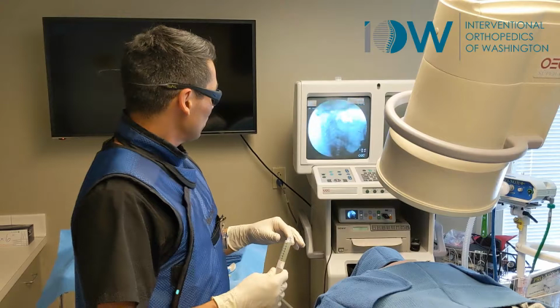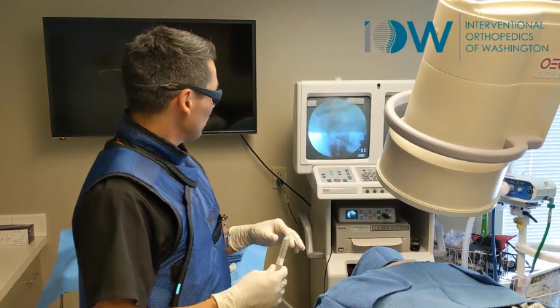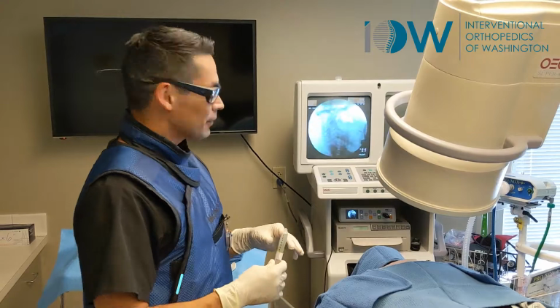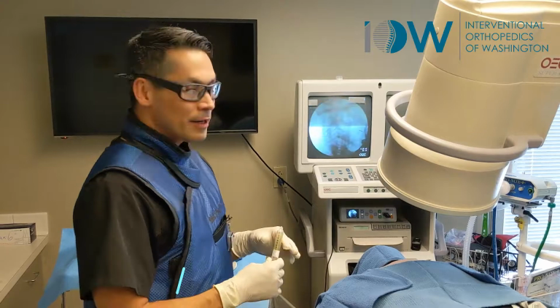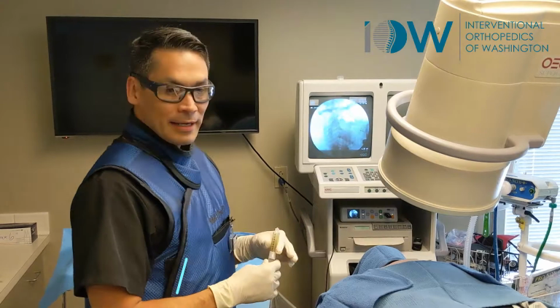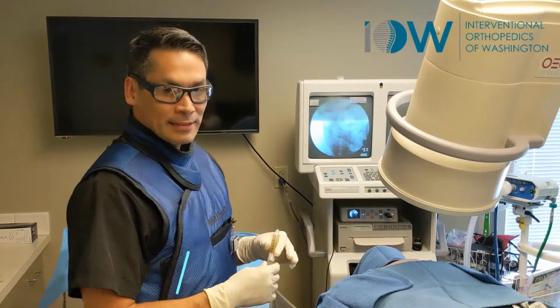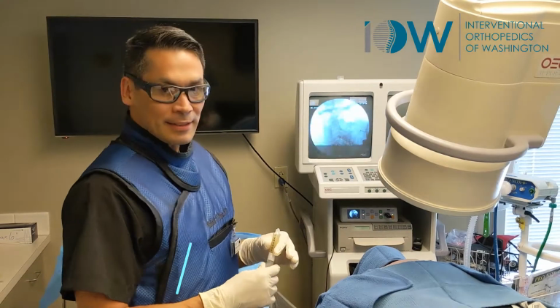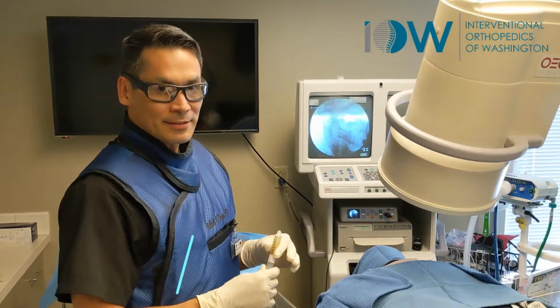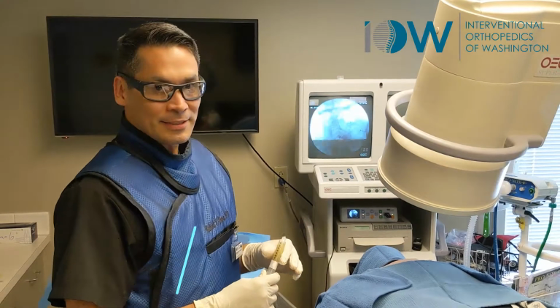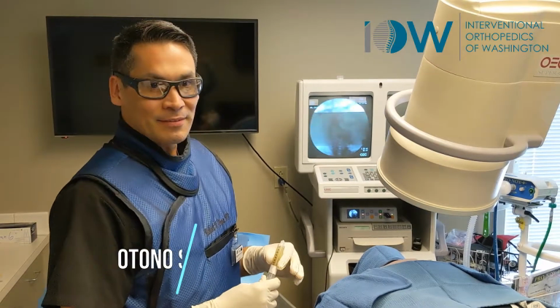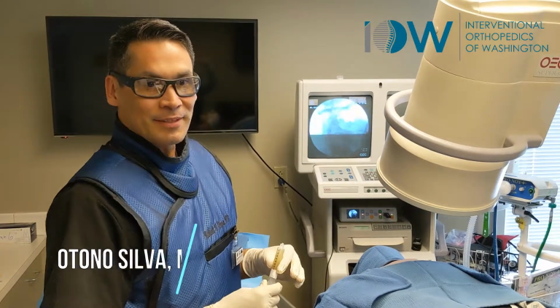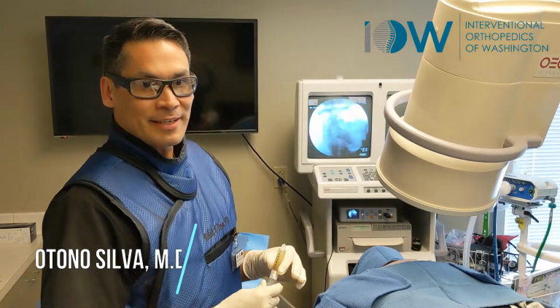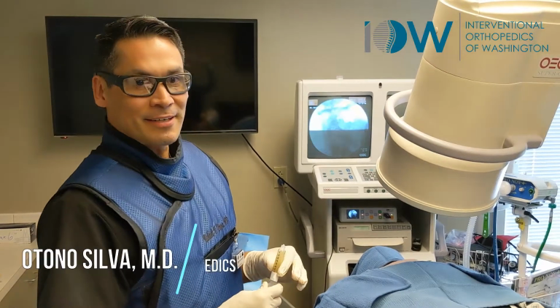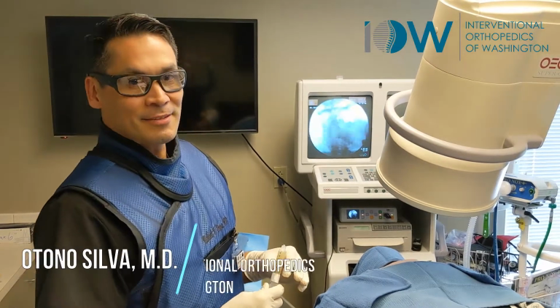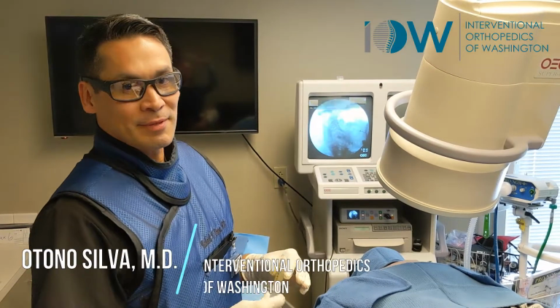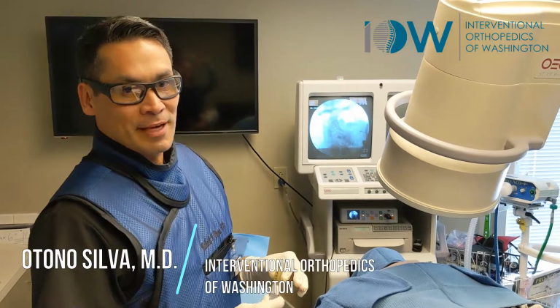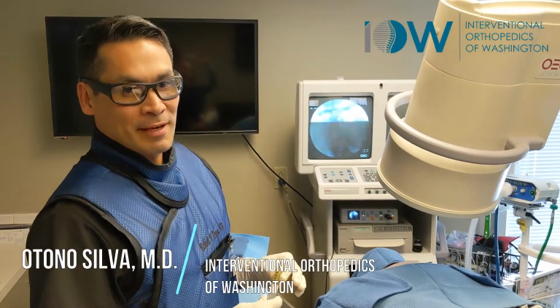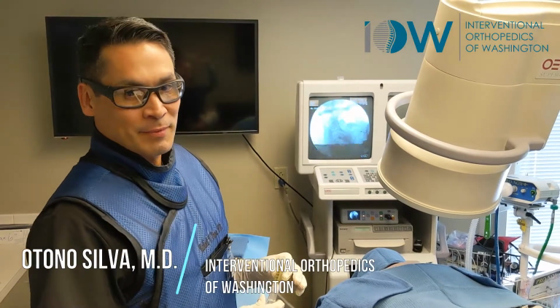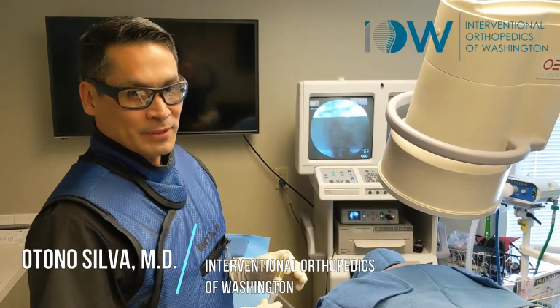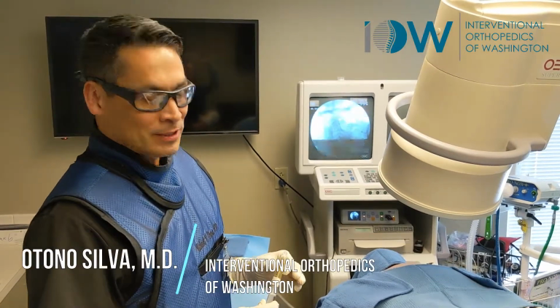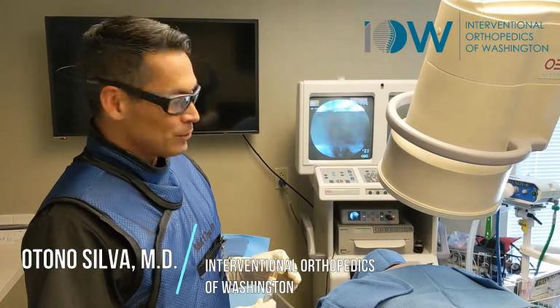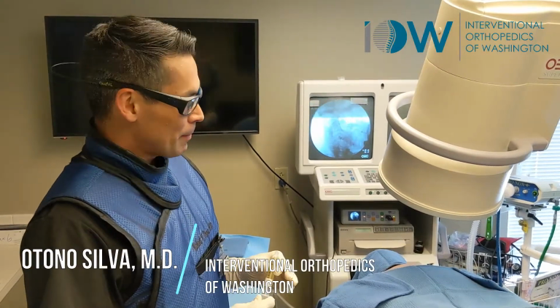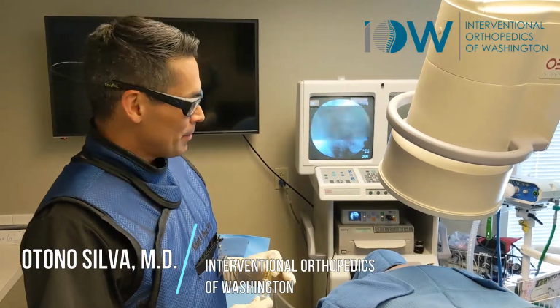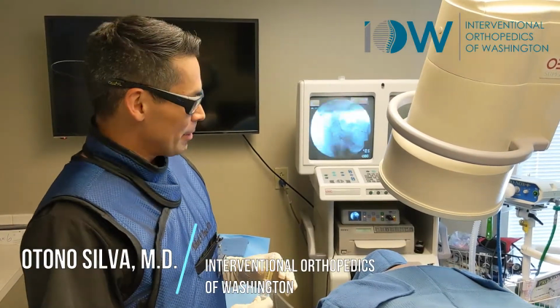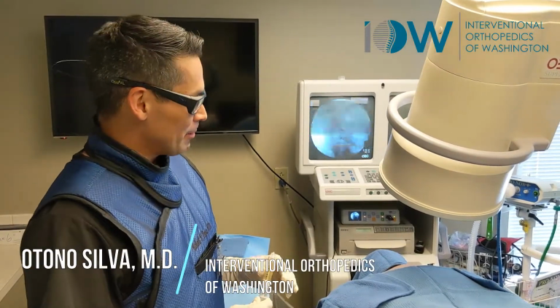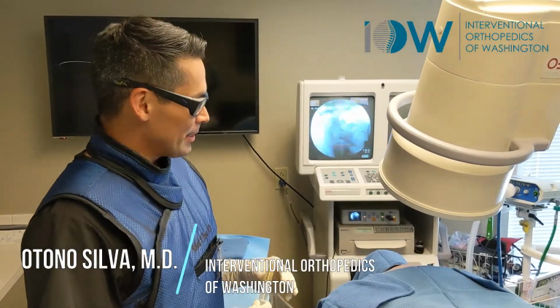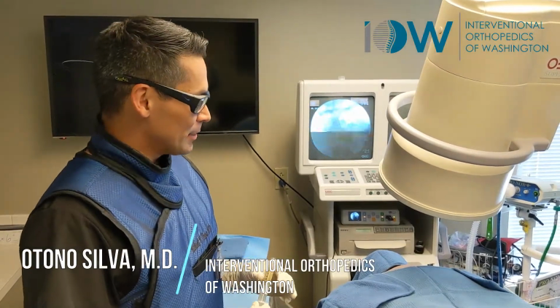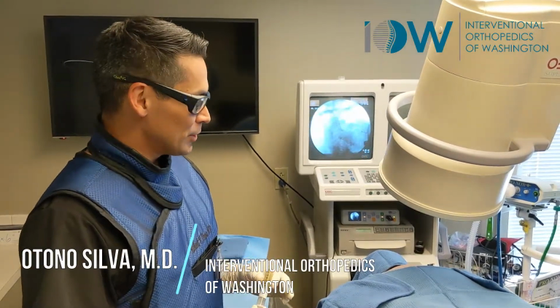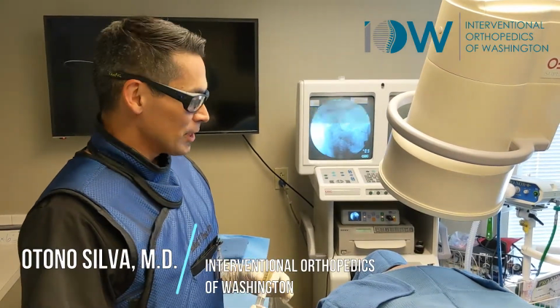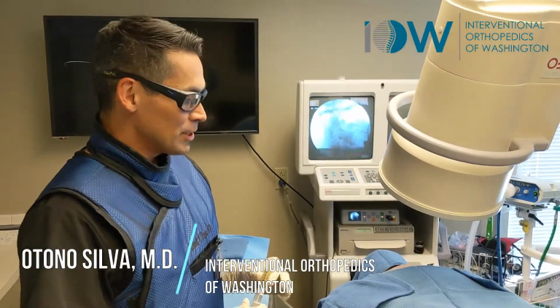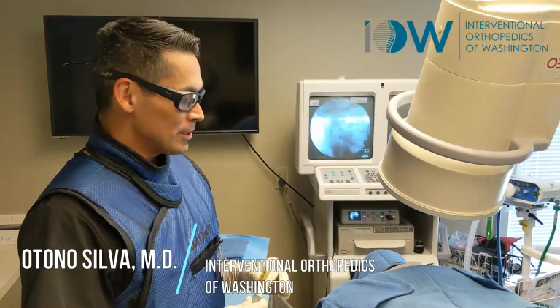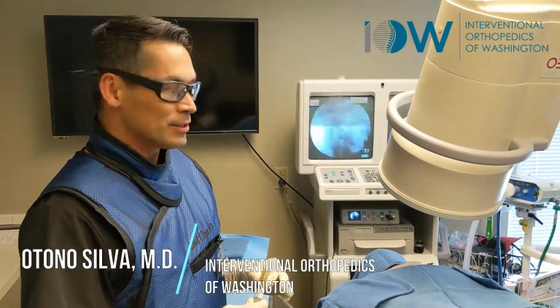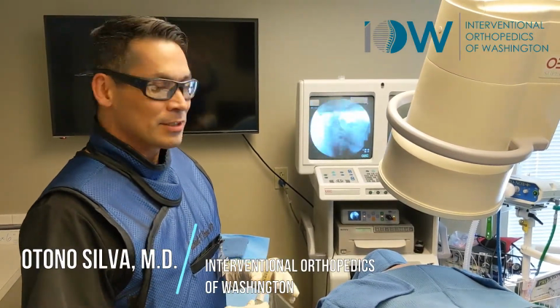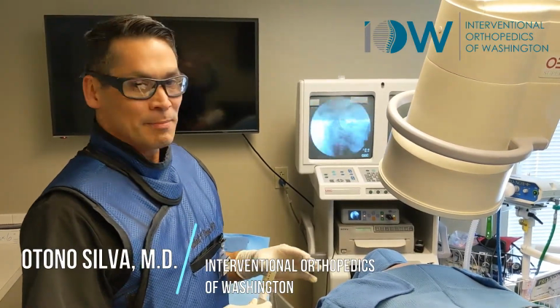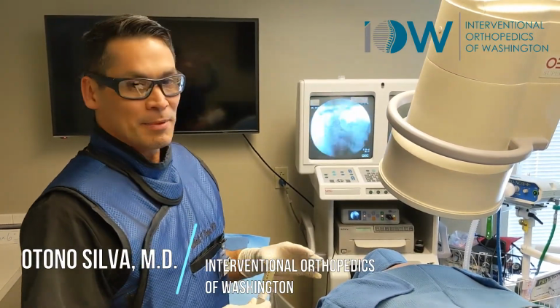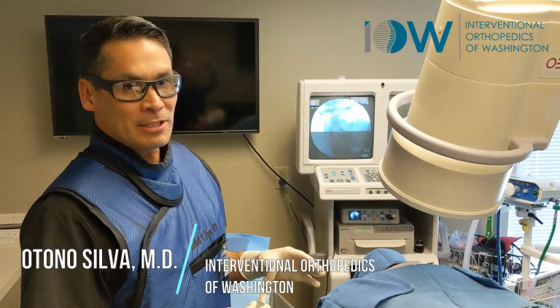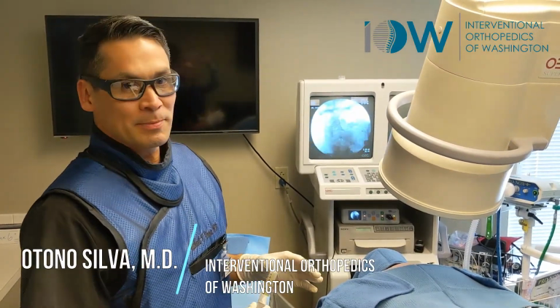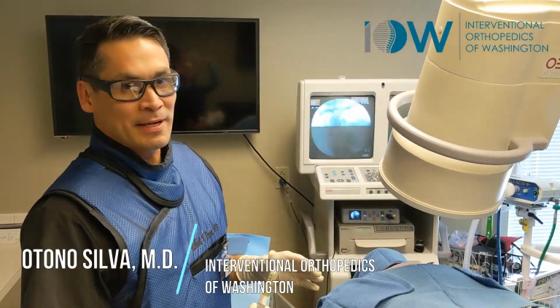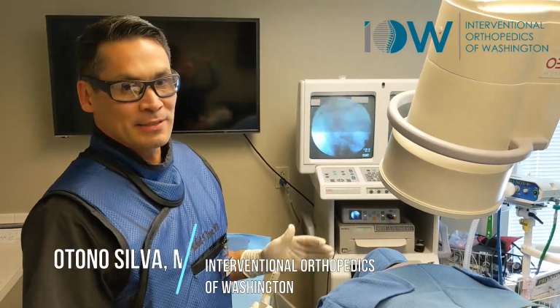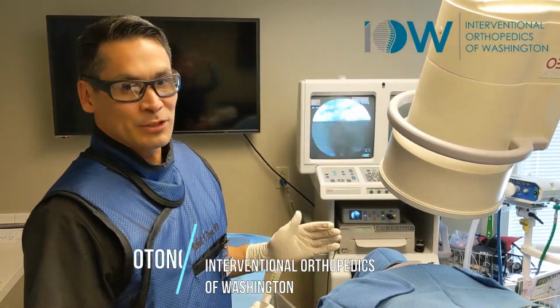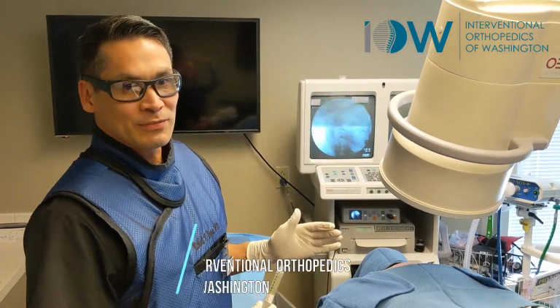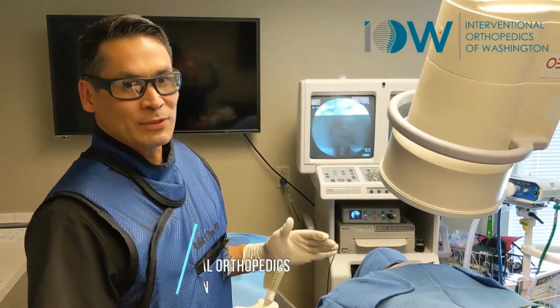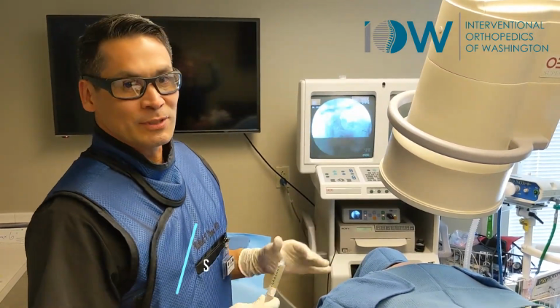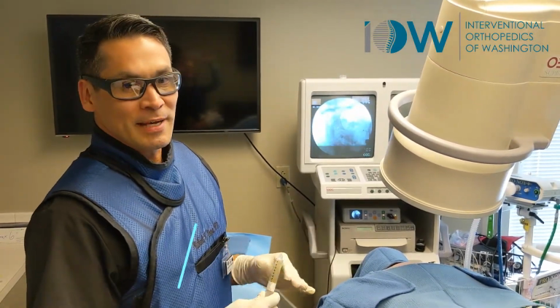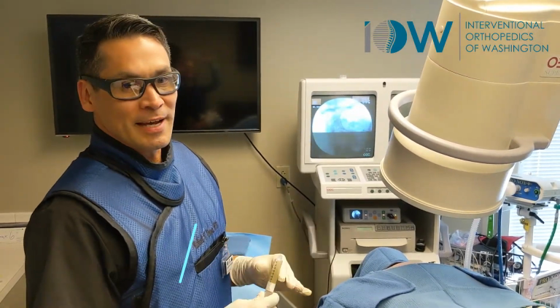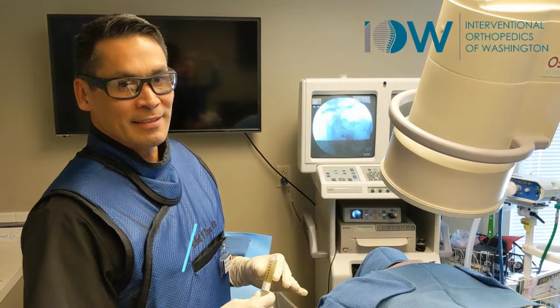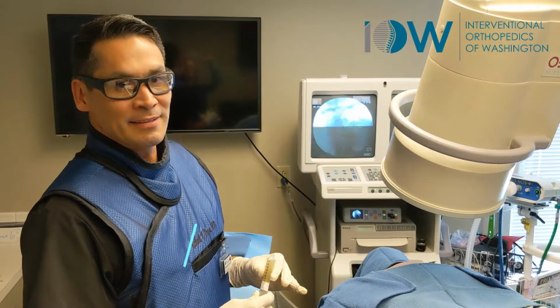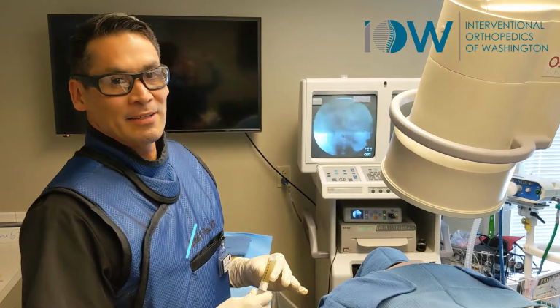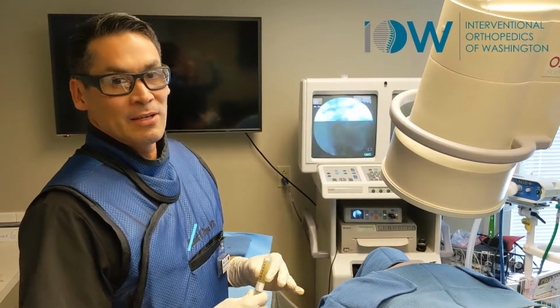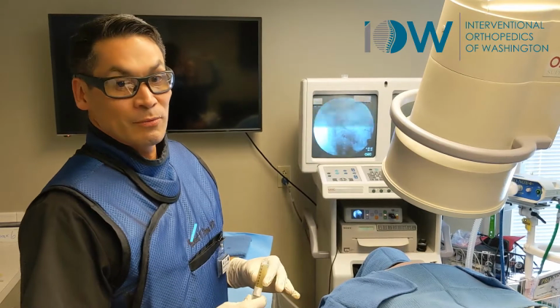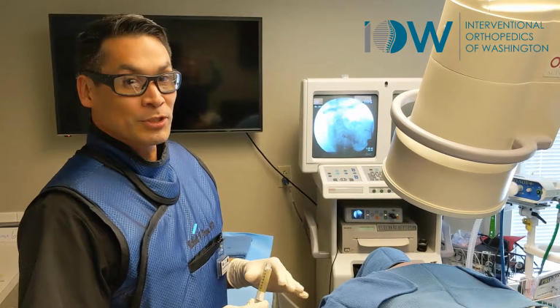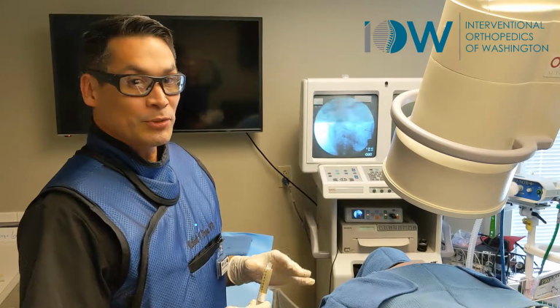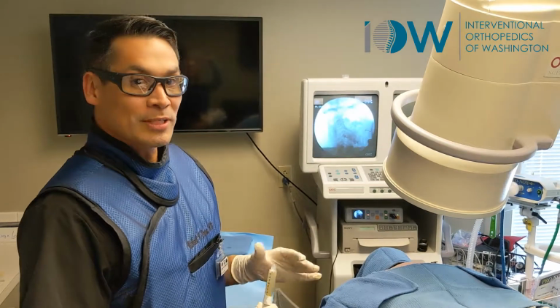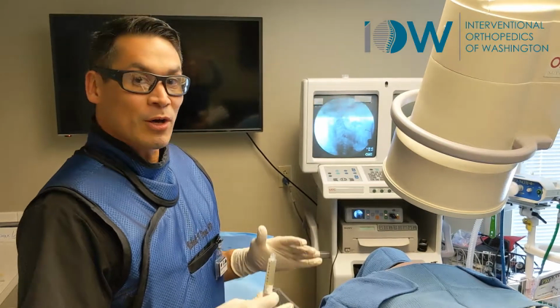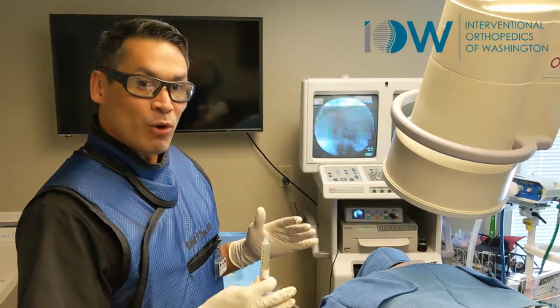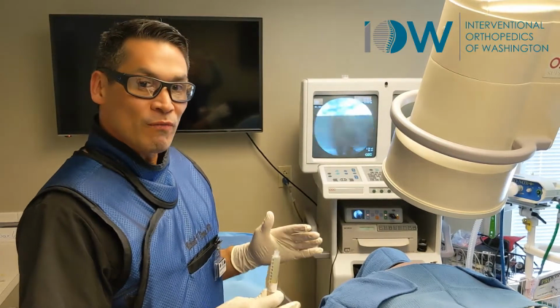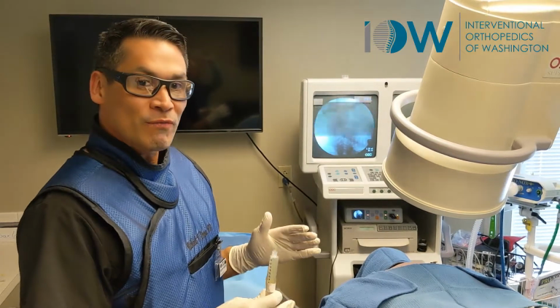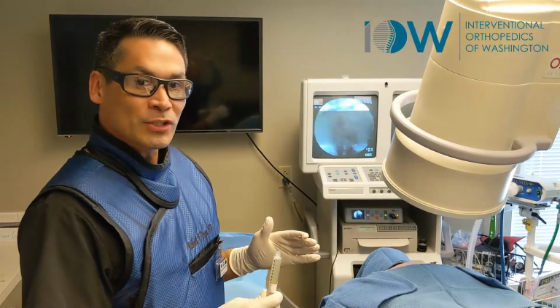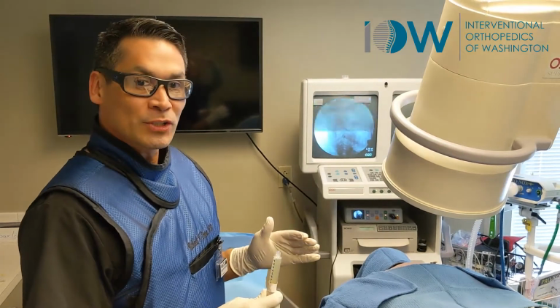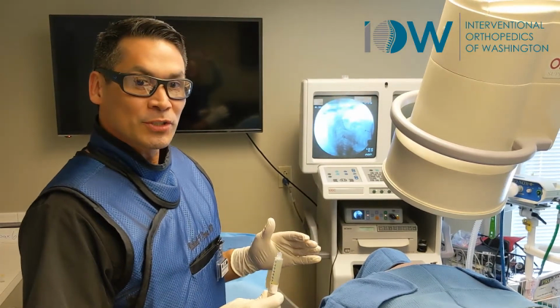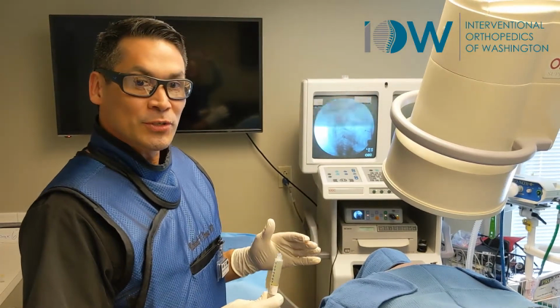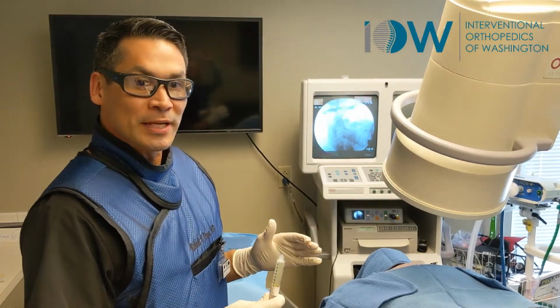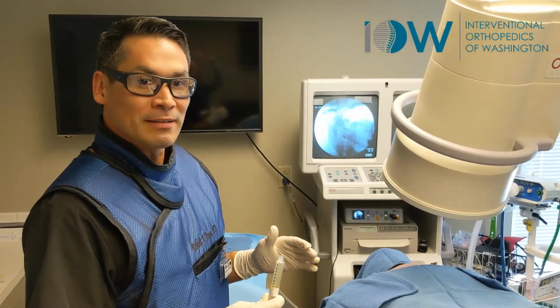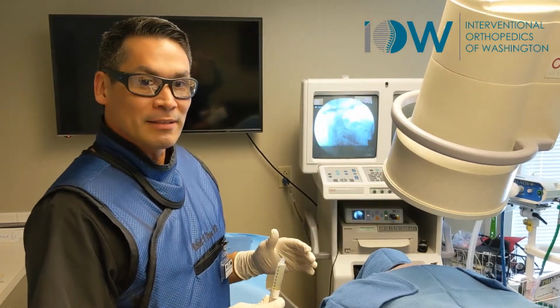Dr. Silva here. I'm going to do a PRP injection into the lumbar spine and cervical spine. We're treating the whole functional unit.